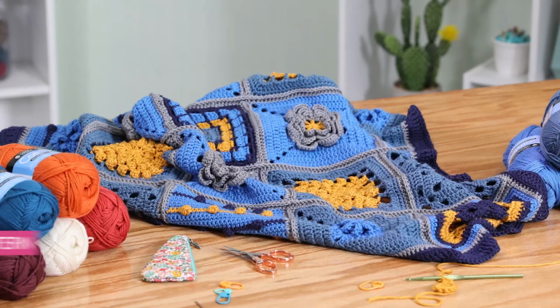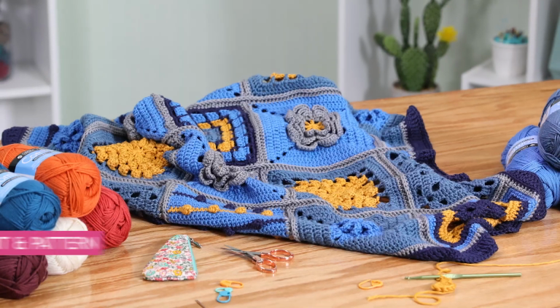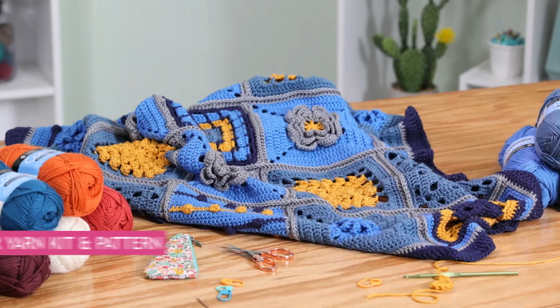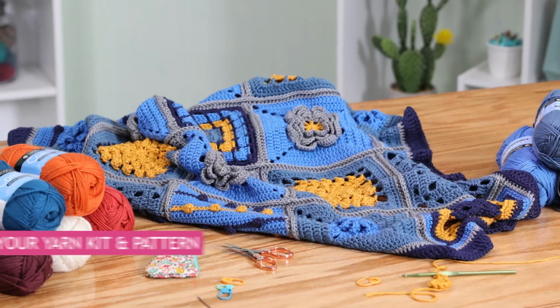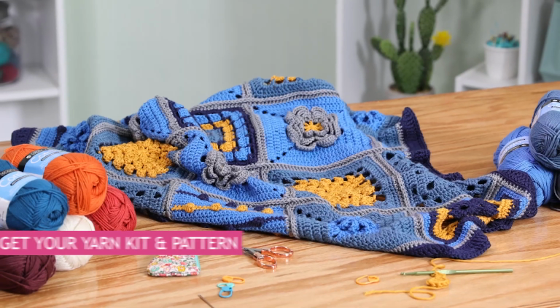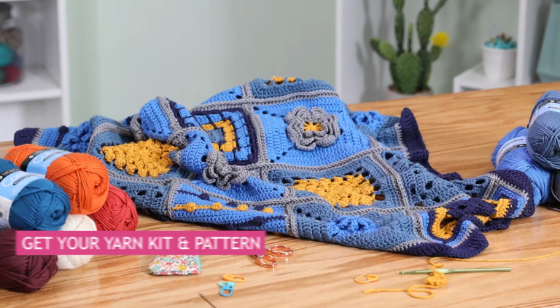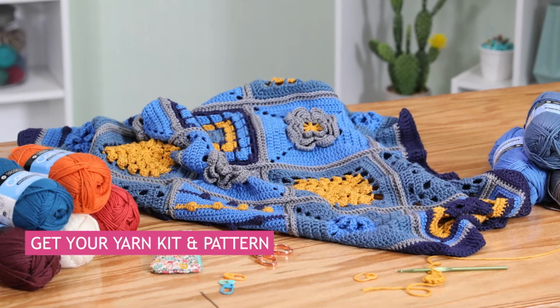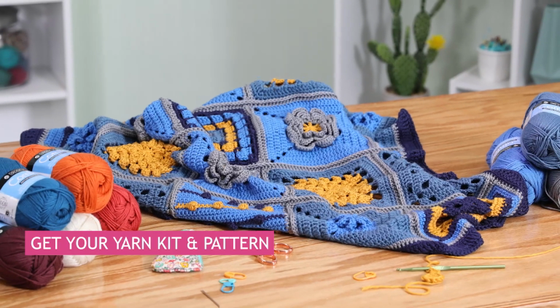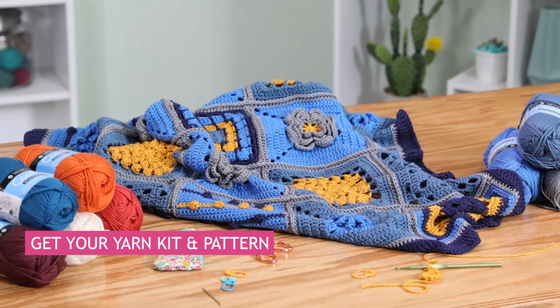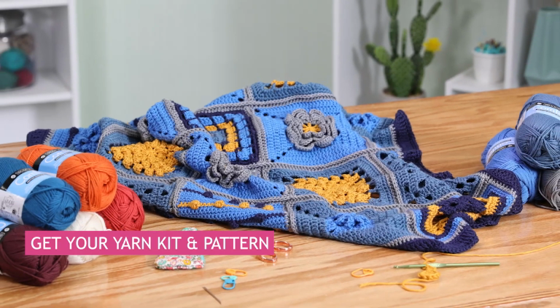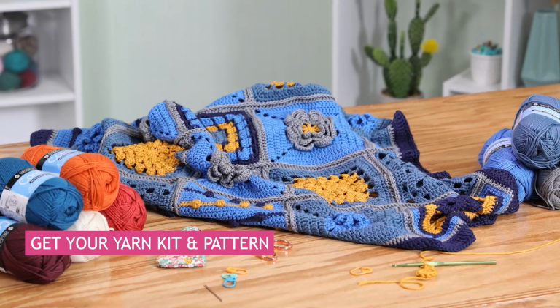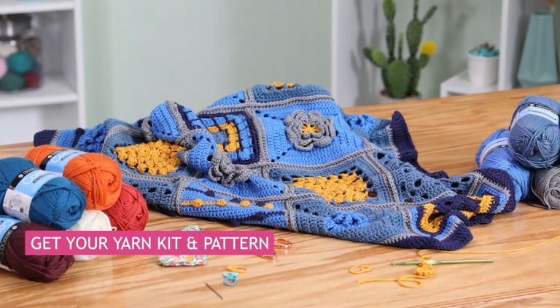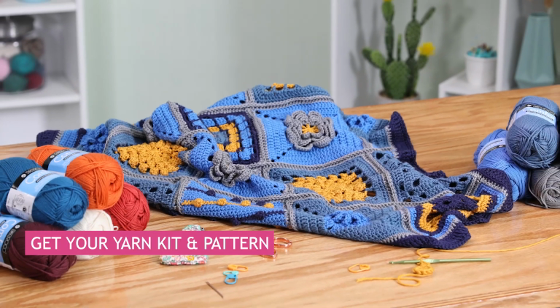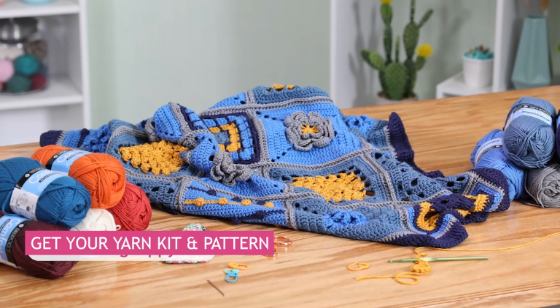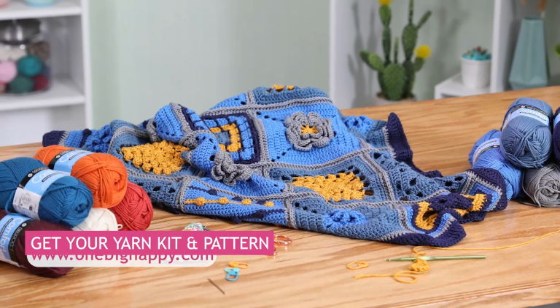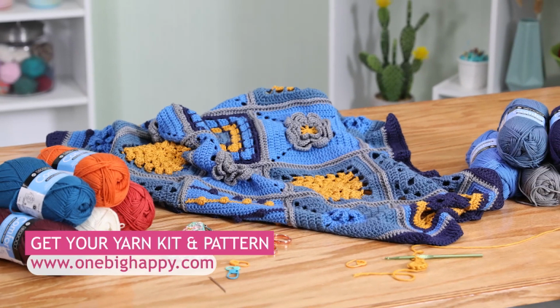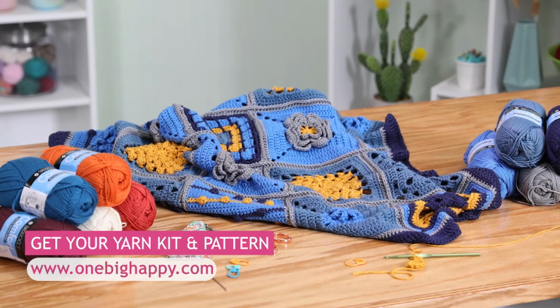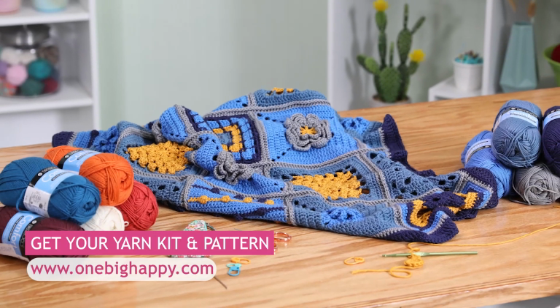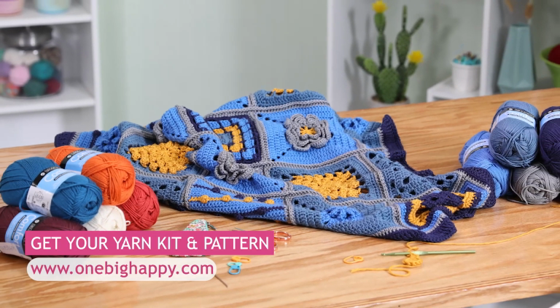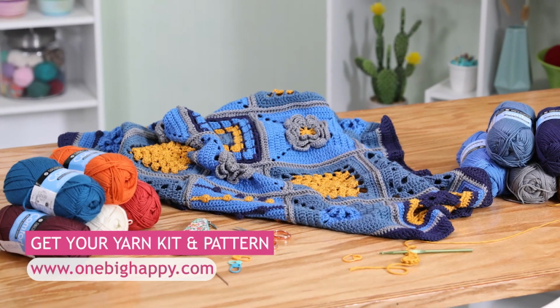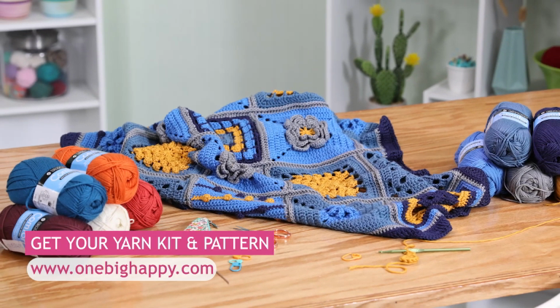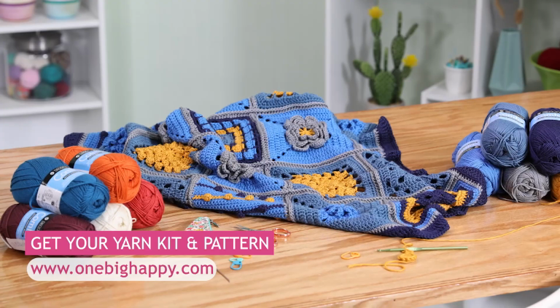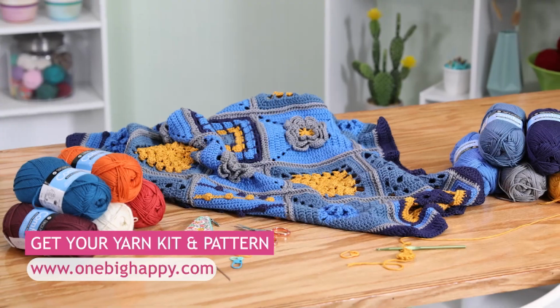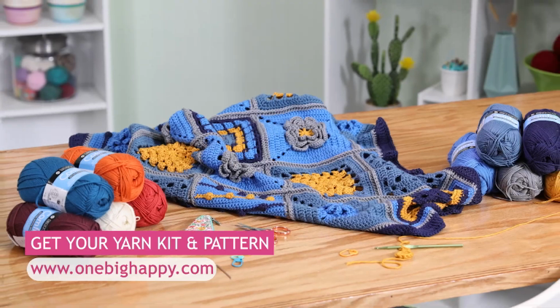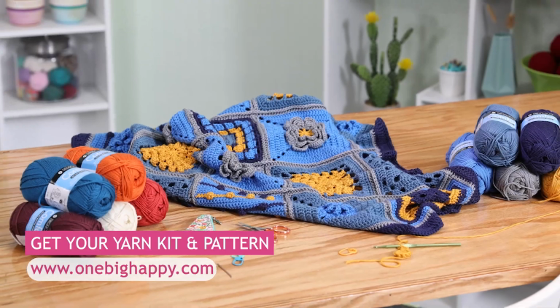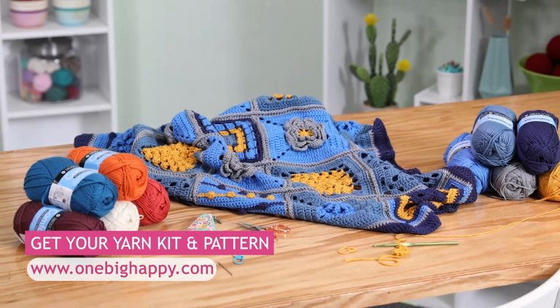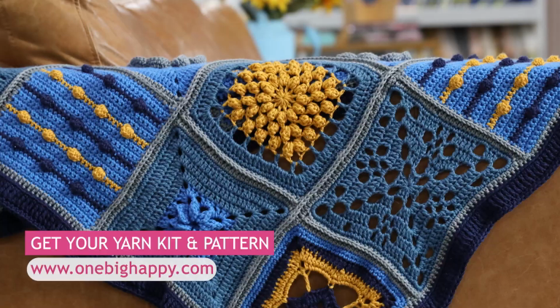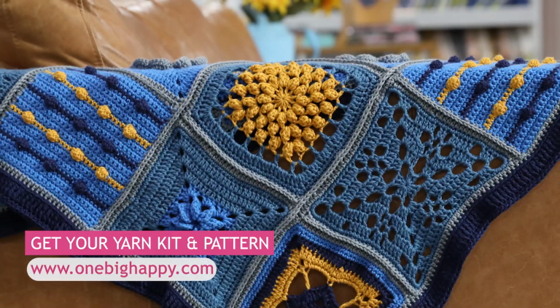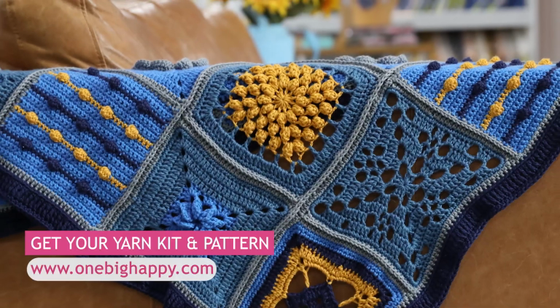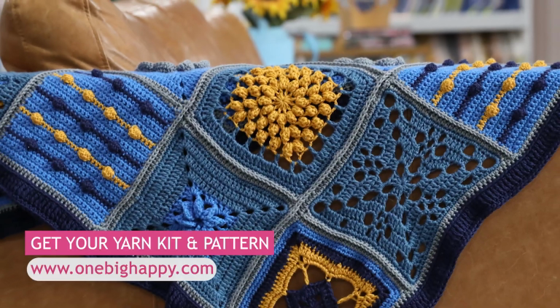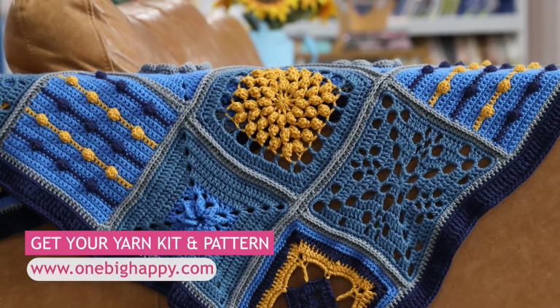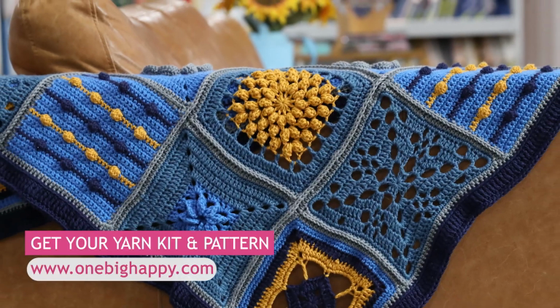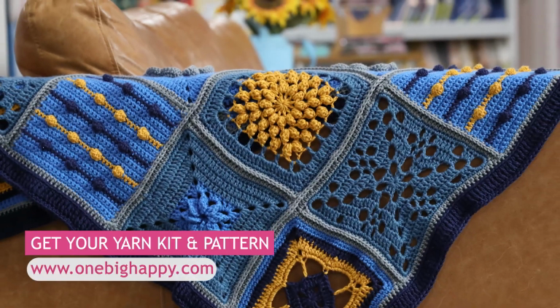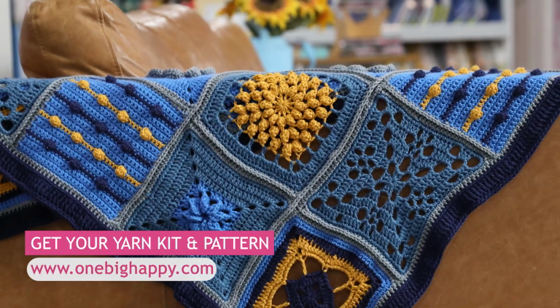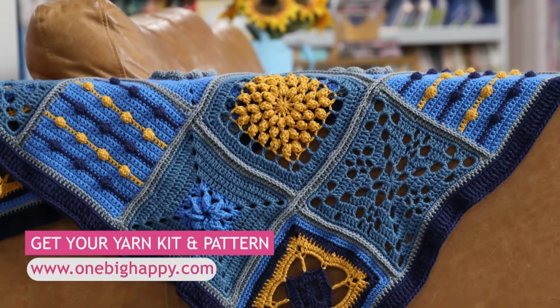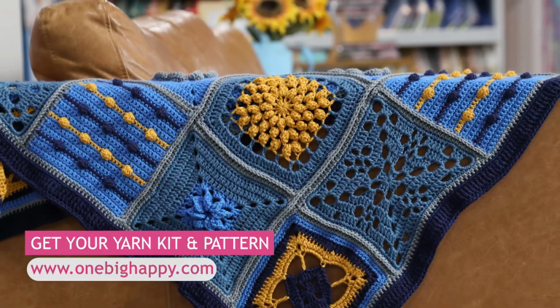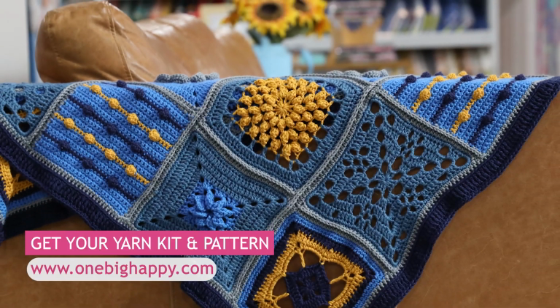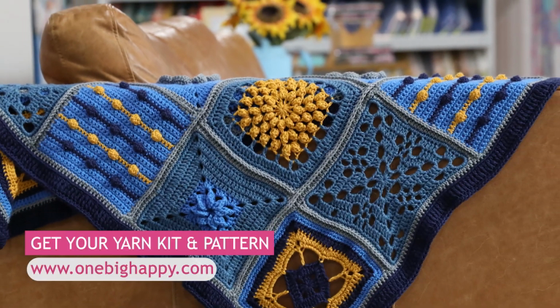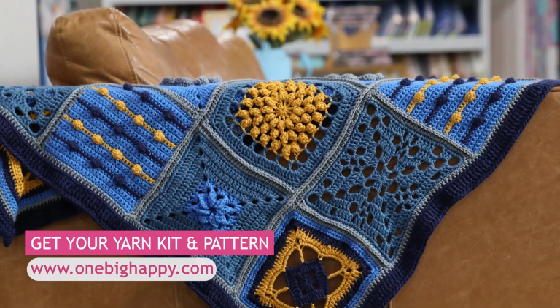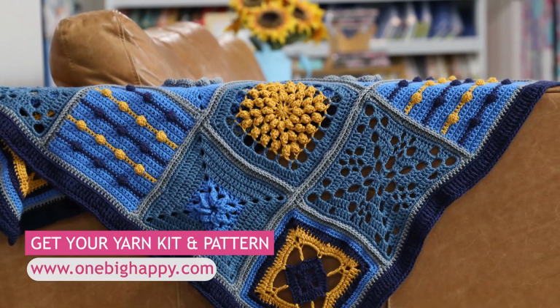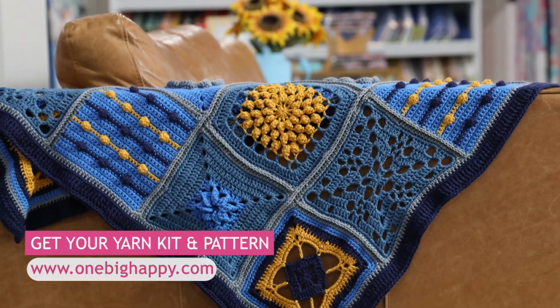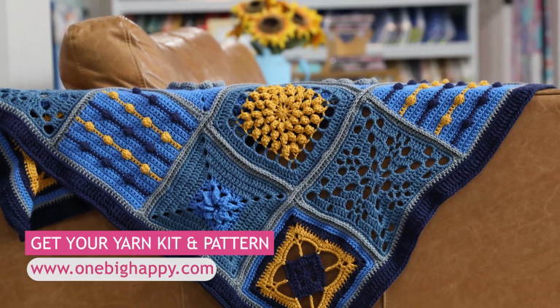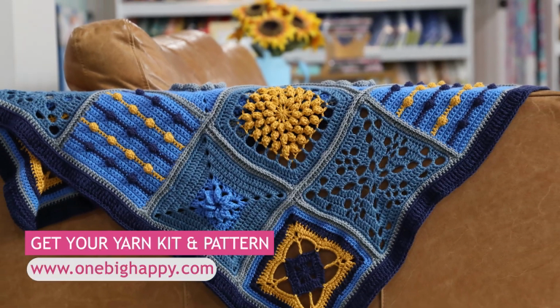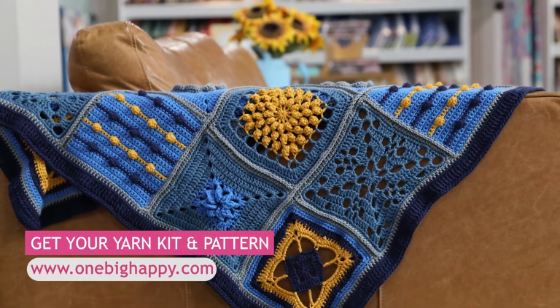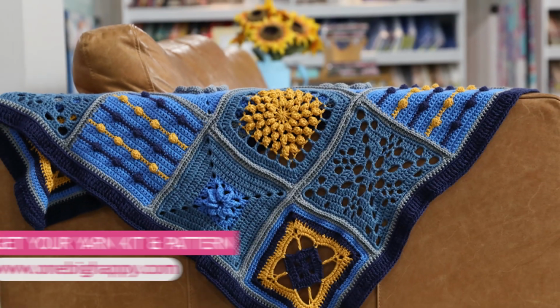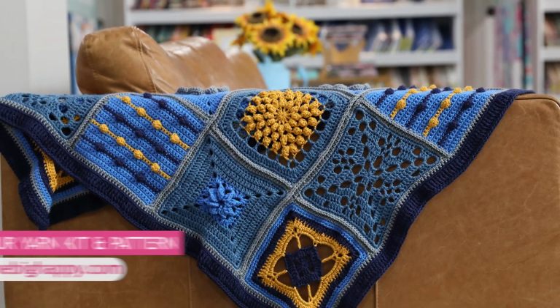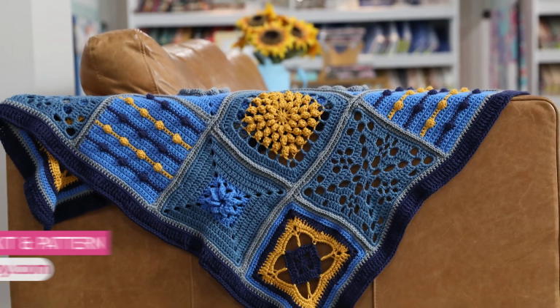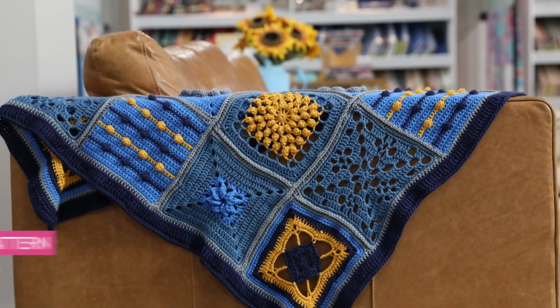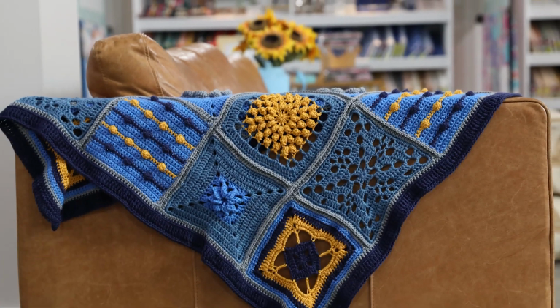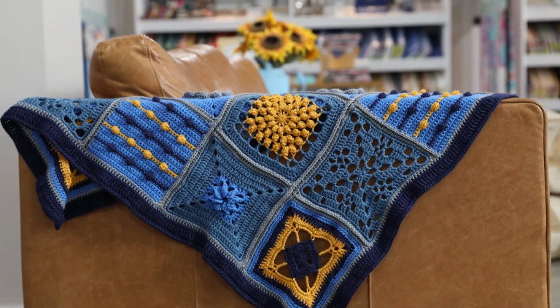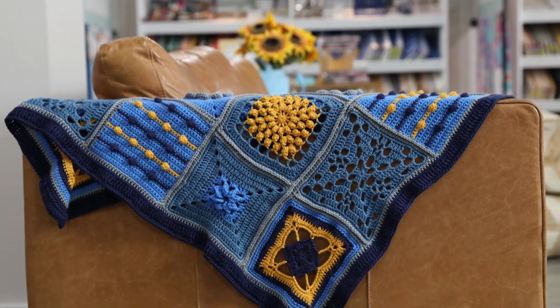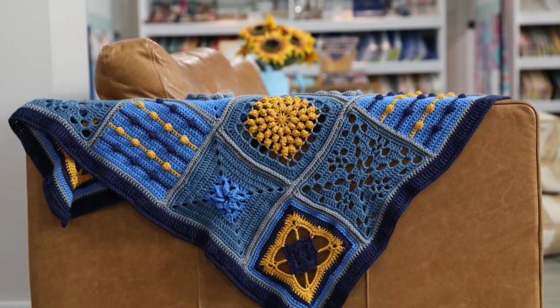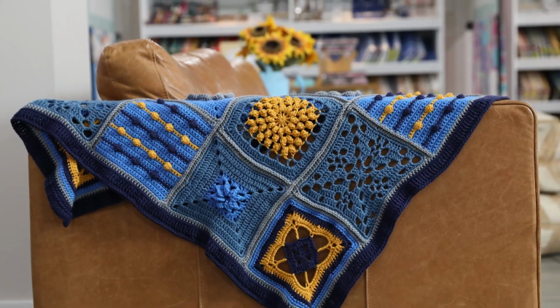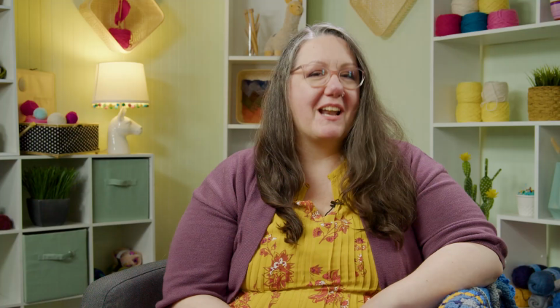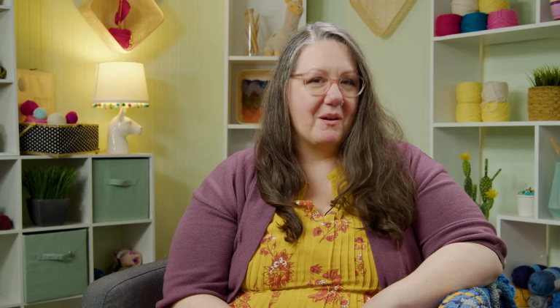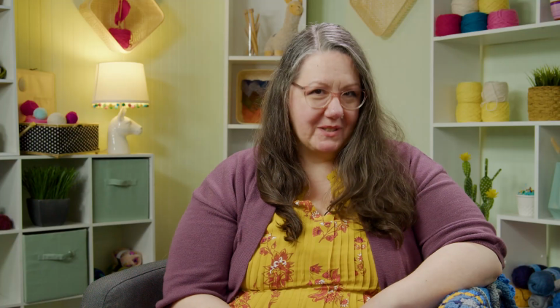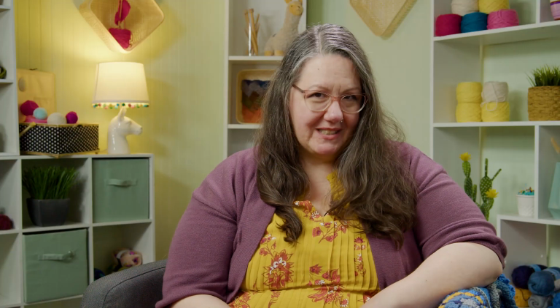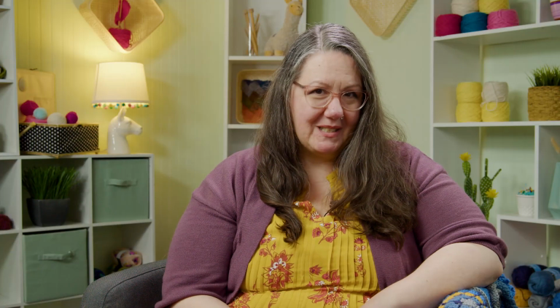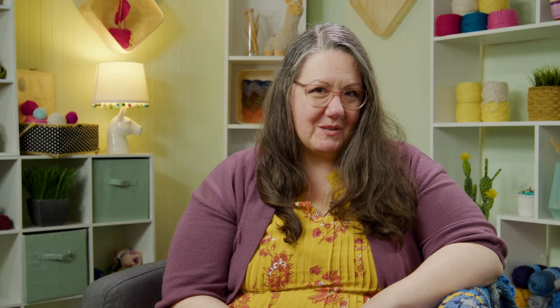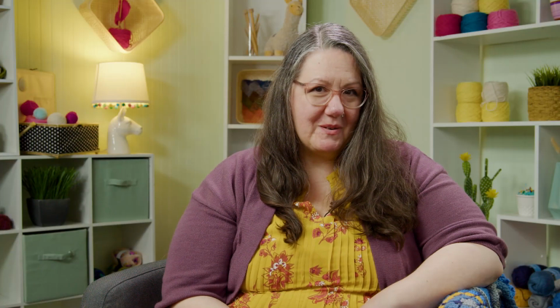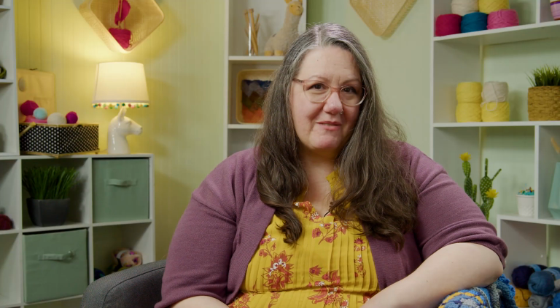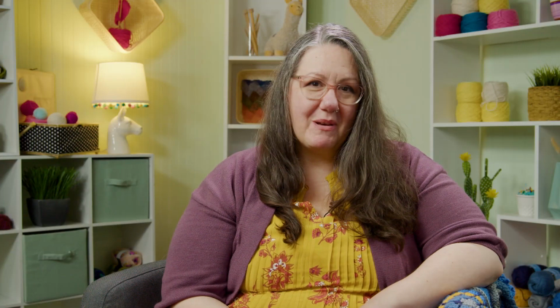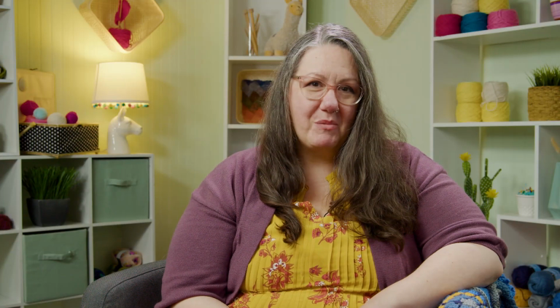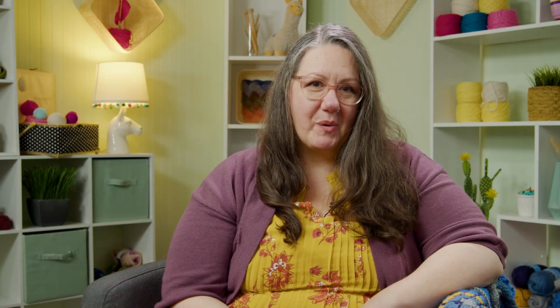Pick up your kit at OneBigHappy.com. It'll have all of the yarn for the whole blanket and a printed copy of the pattern, and I will see you in February.